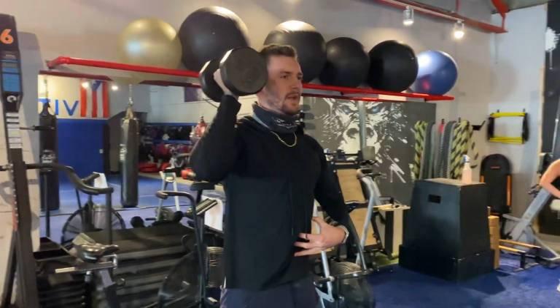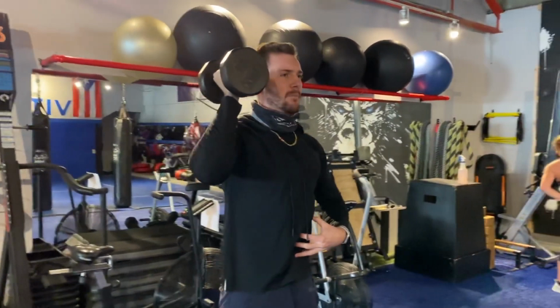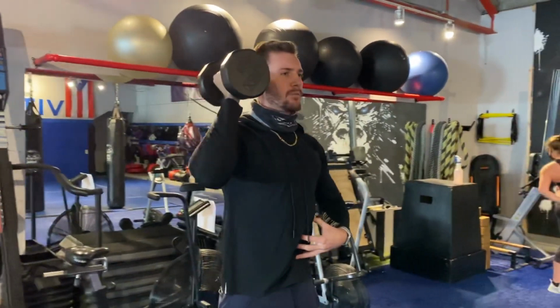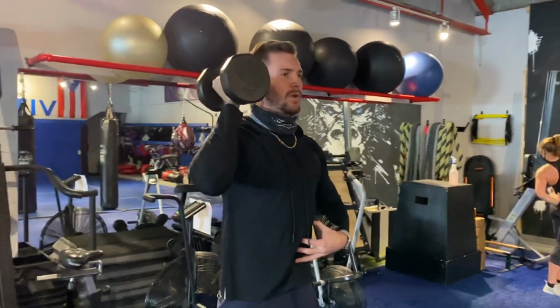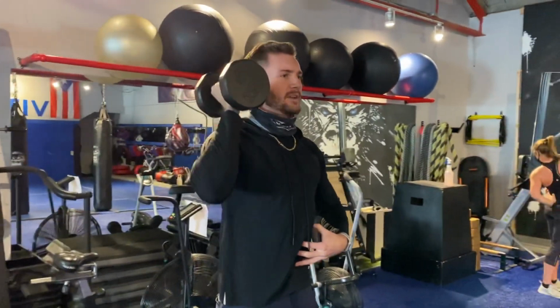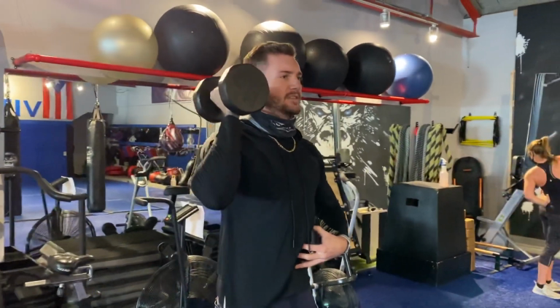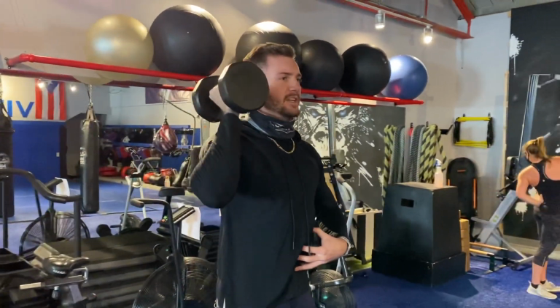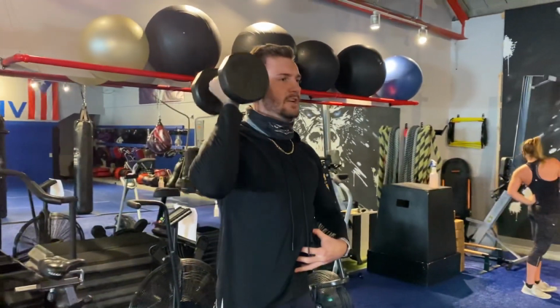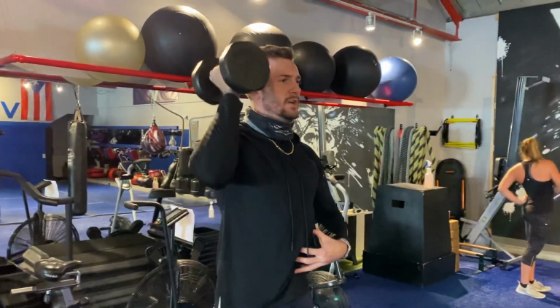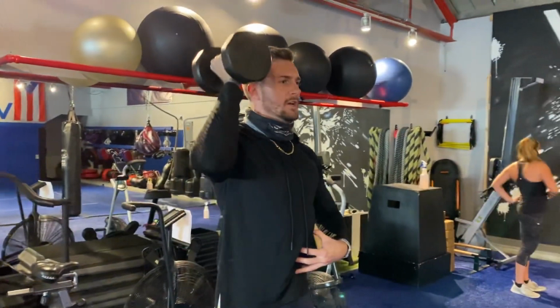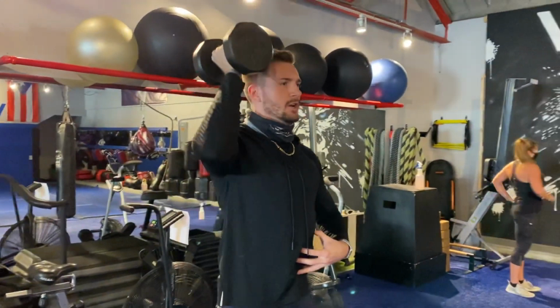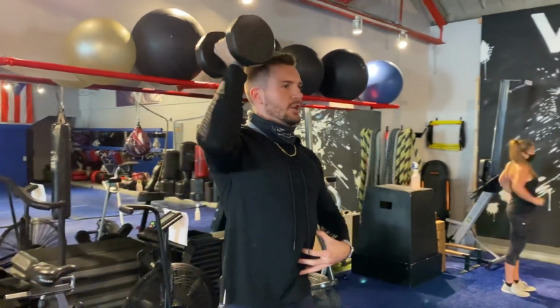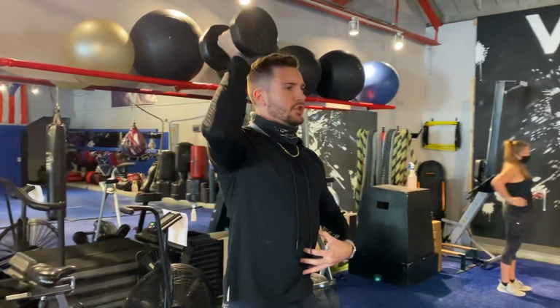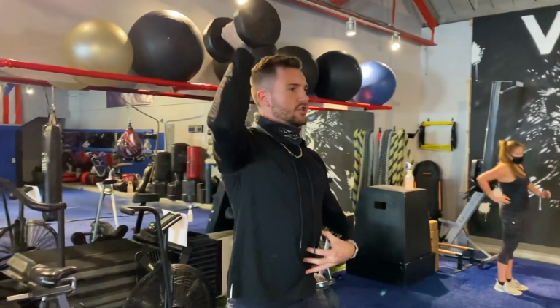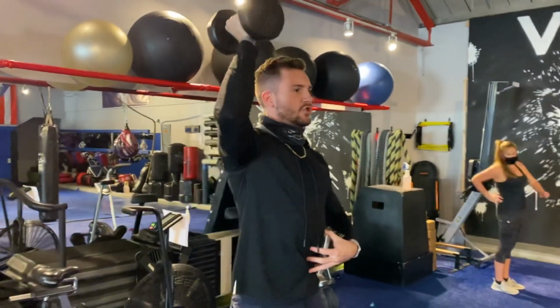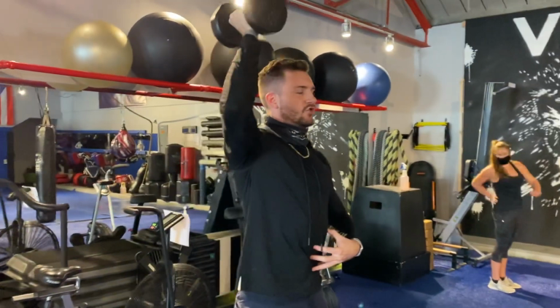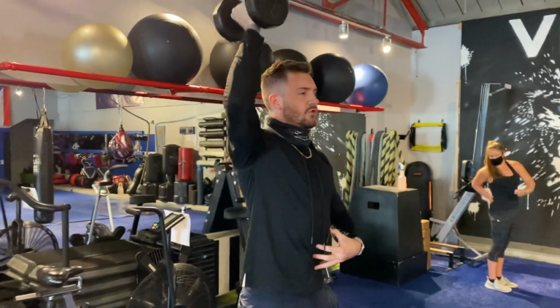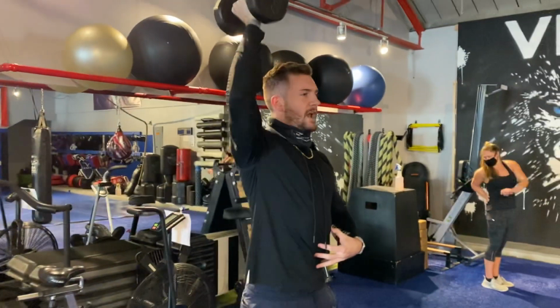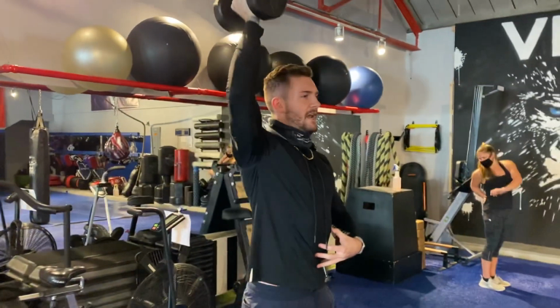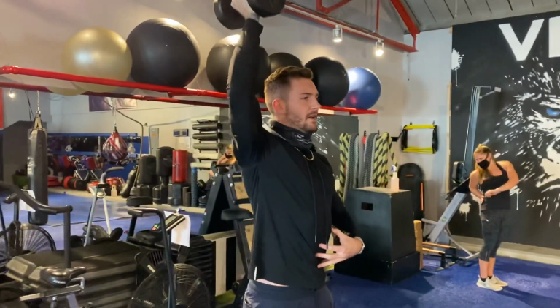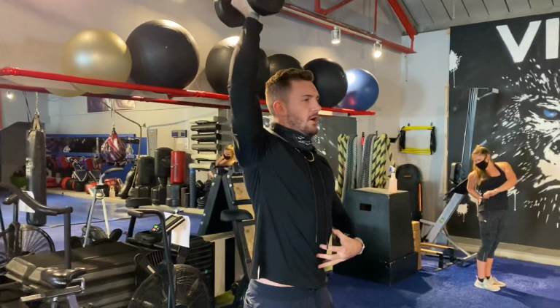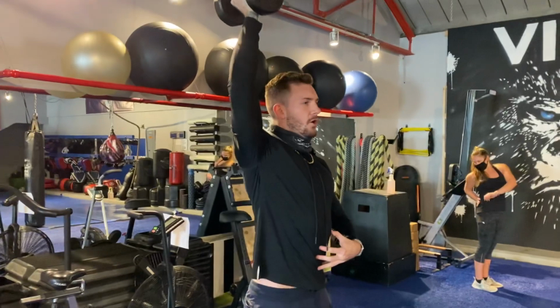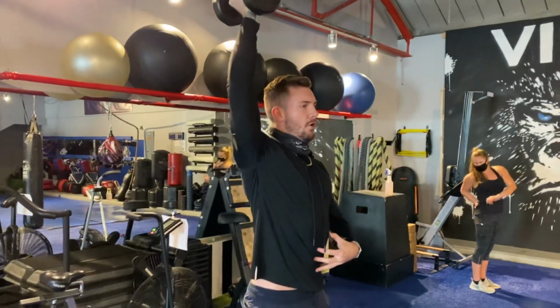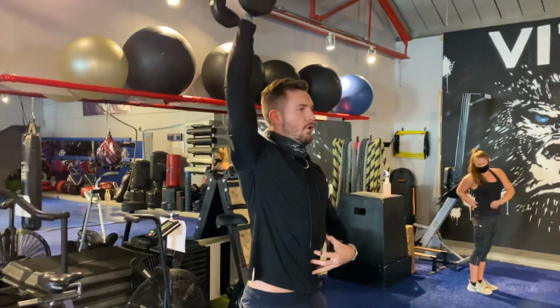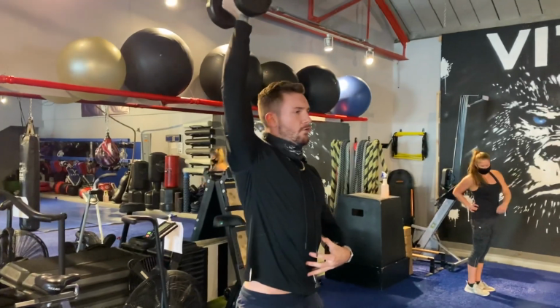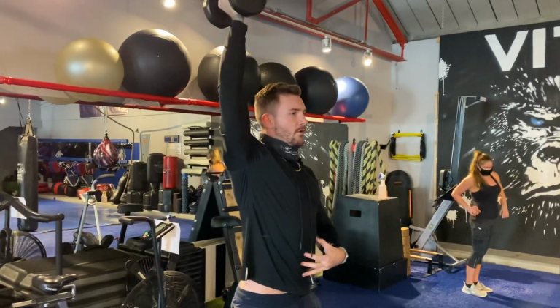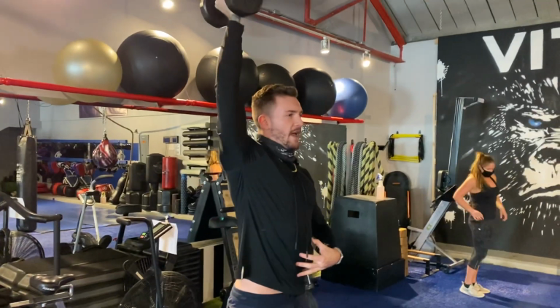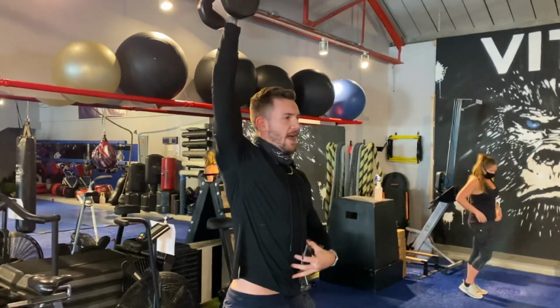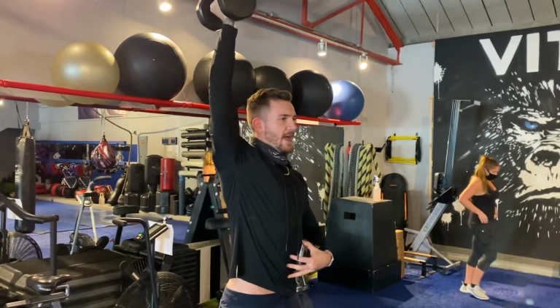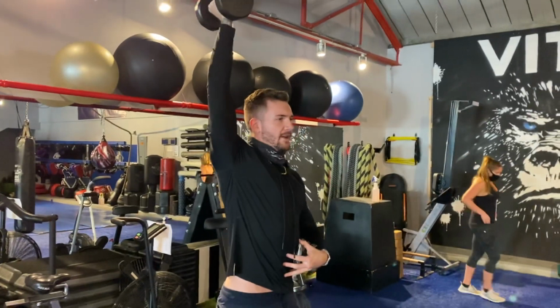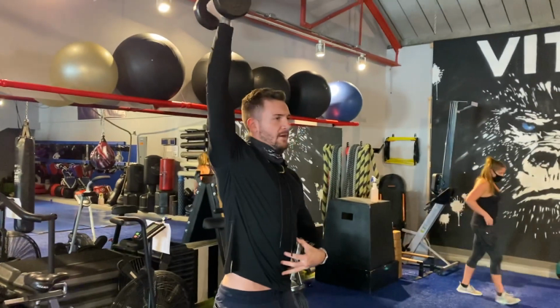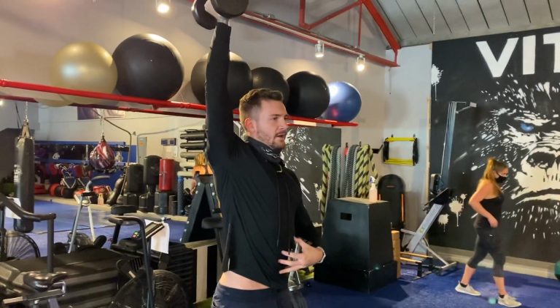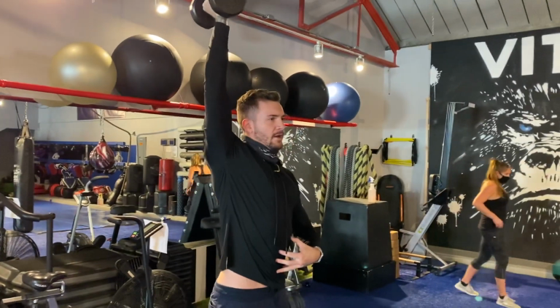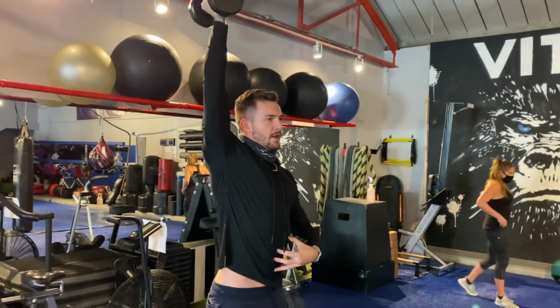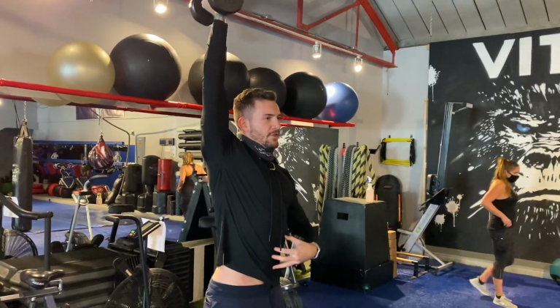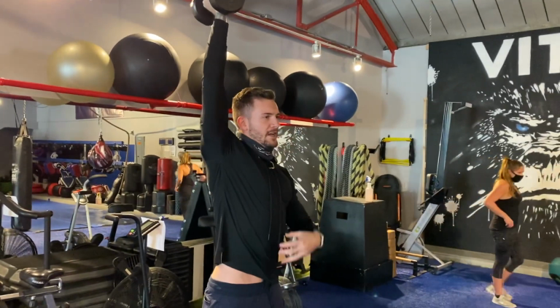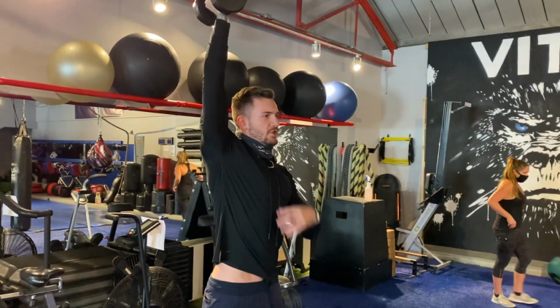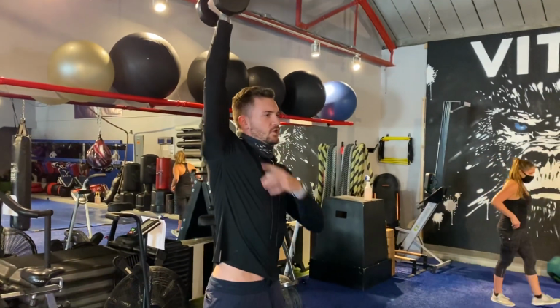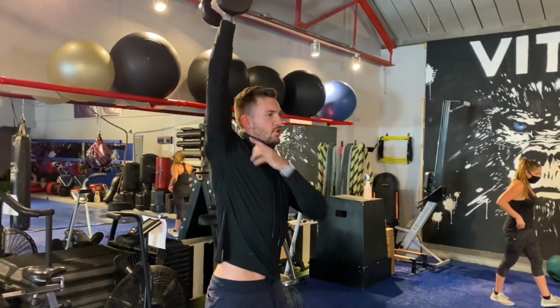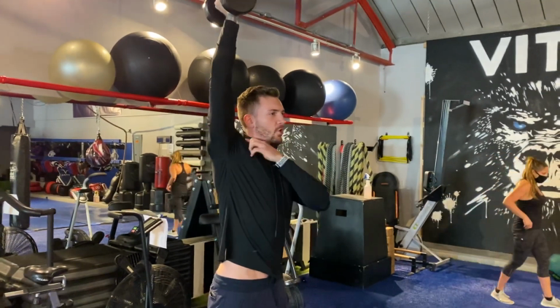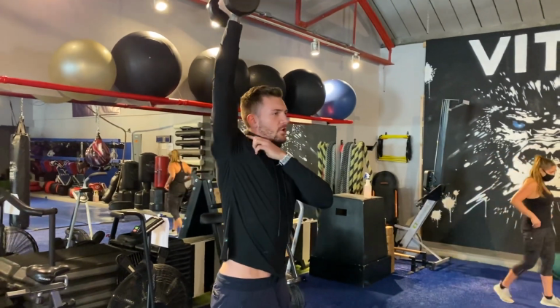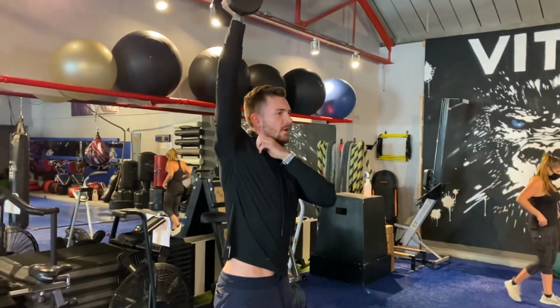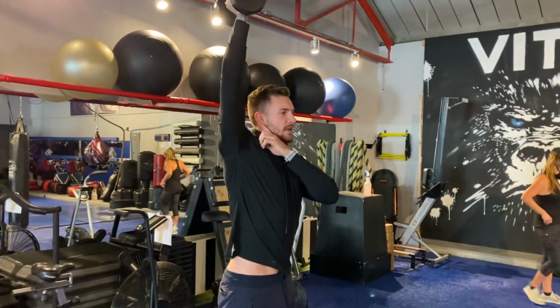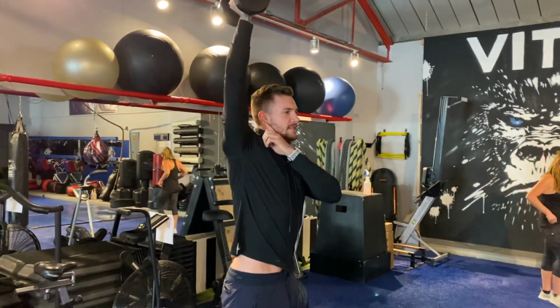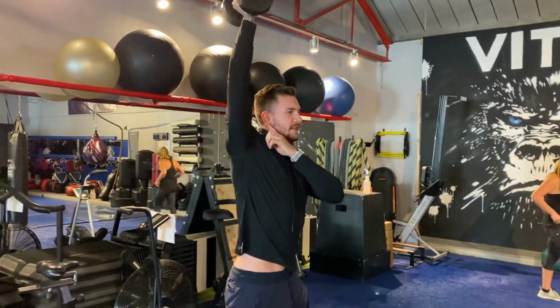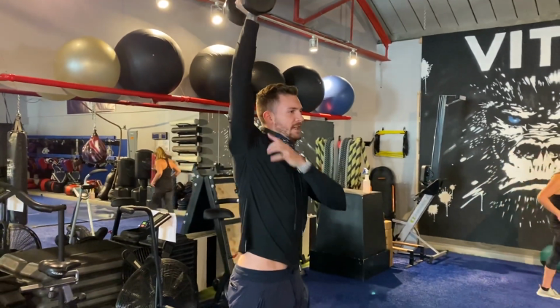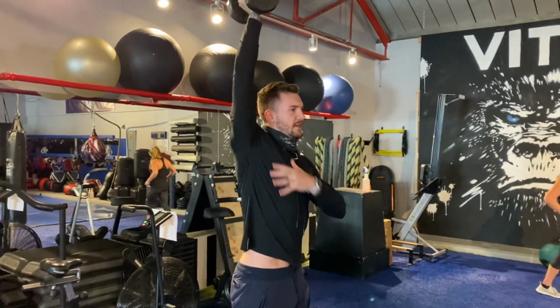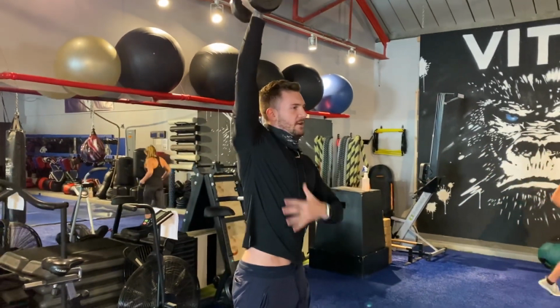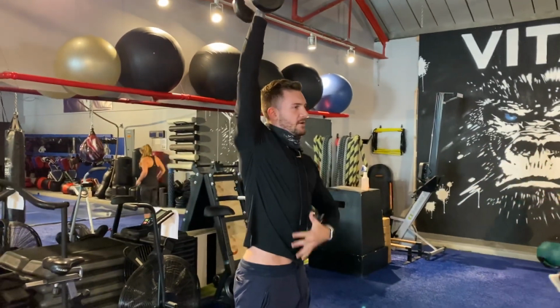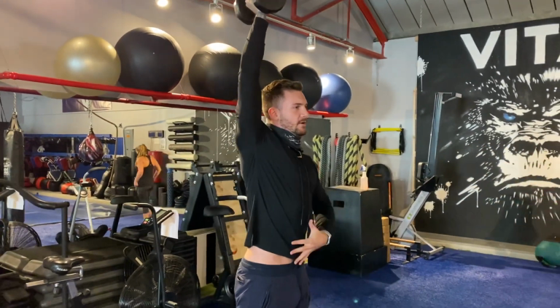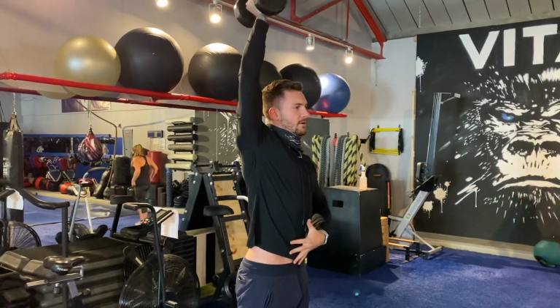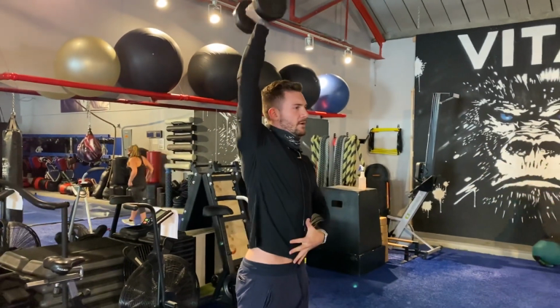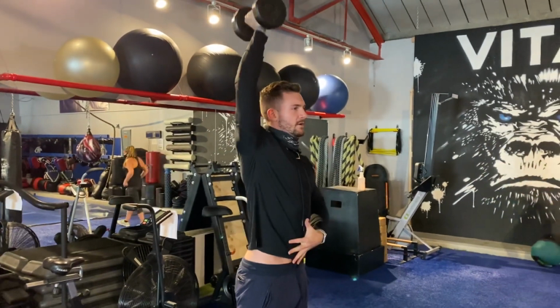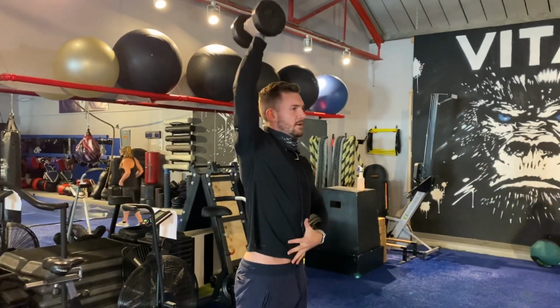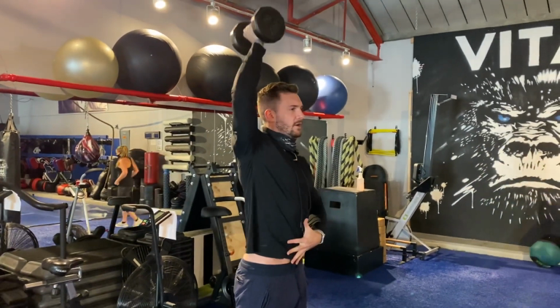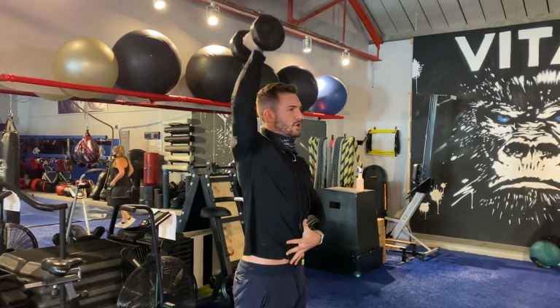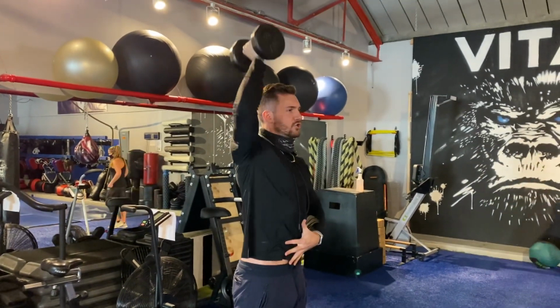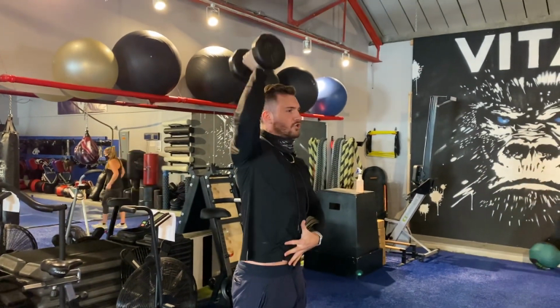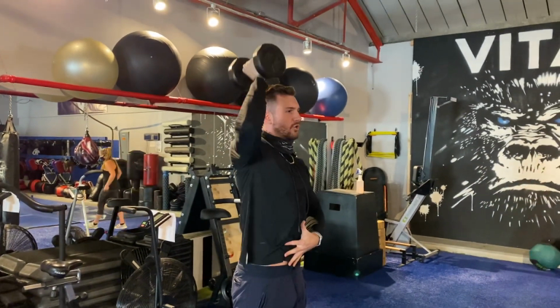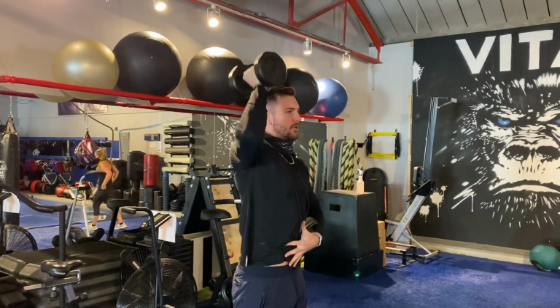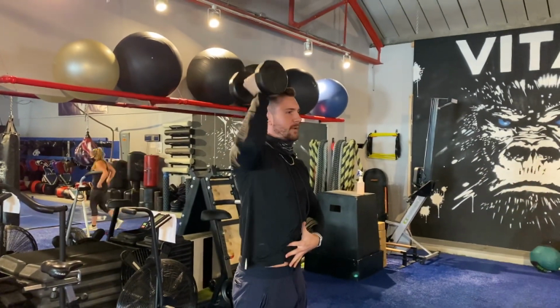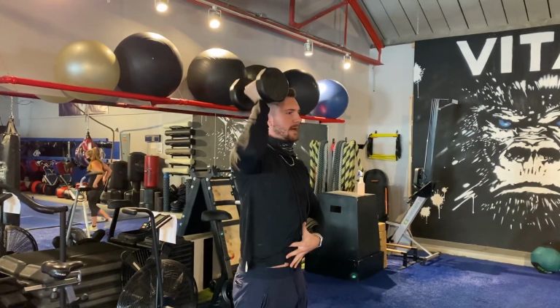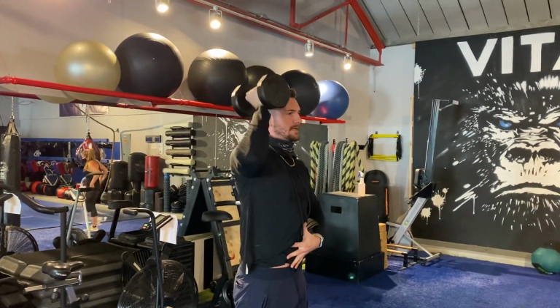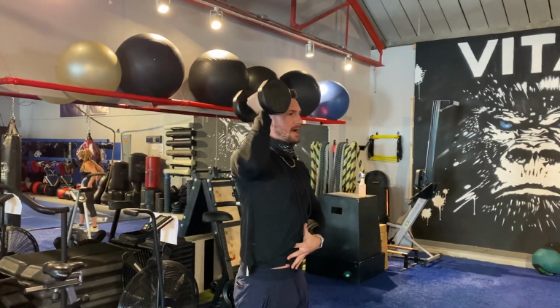And I'm pressing straight overhead. Think shoulder into ear and controlling back down.